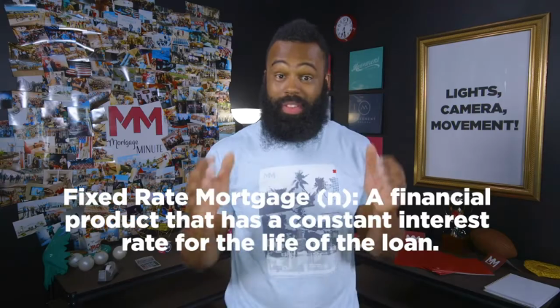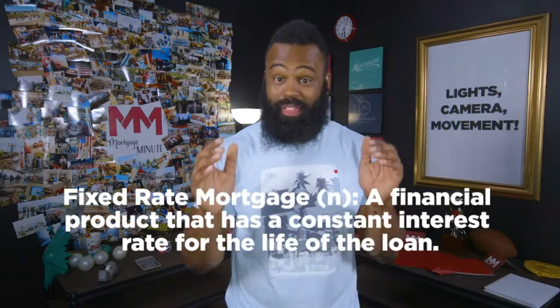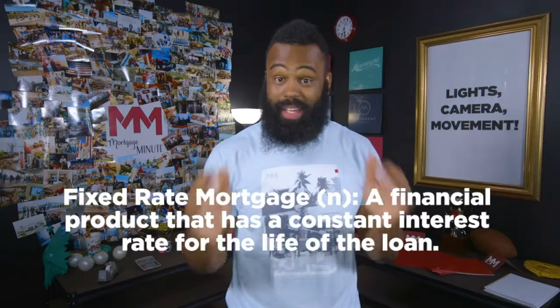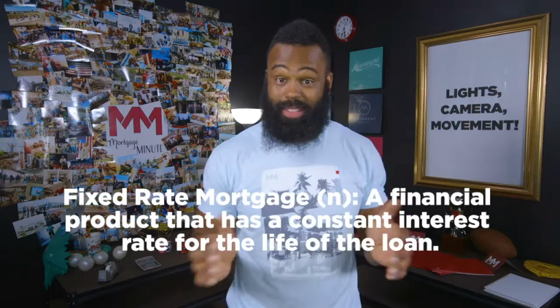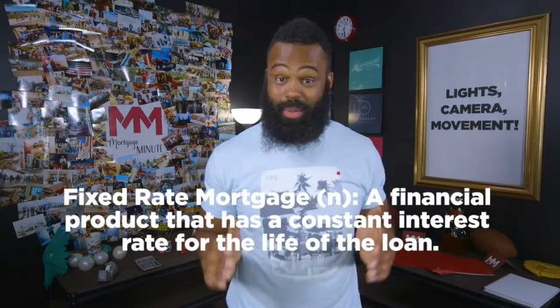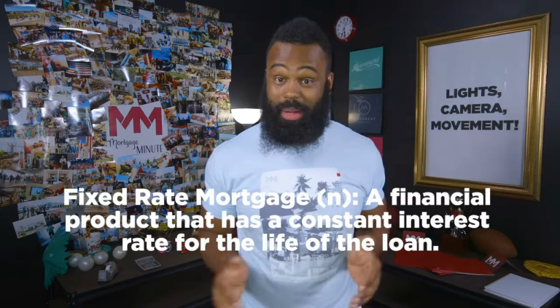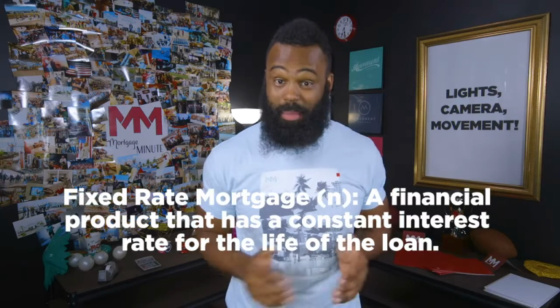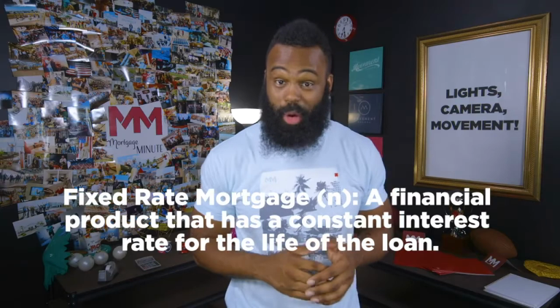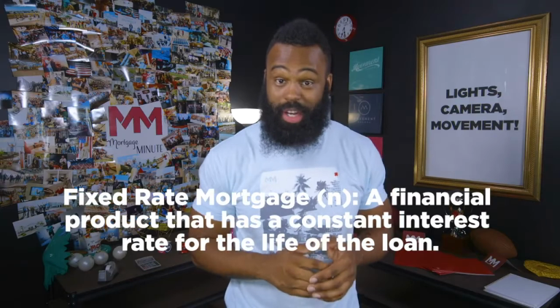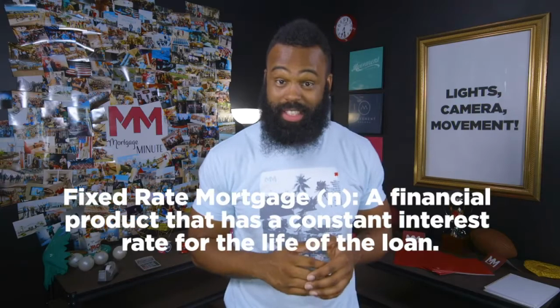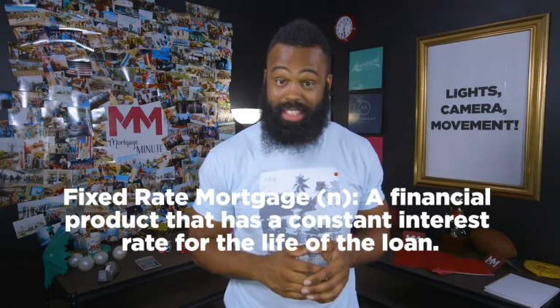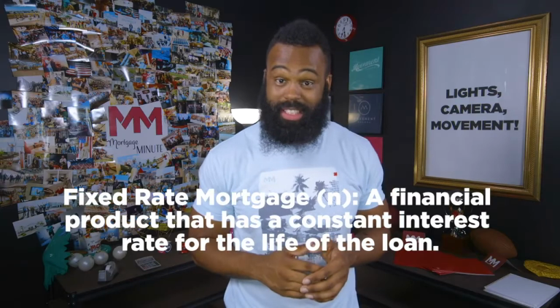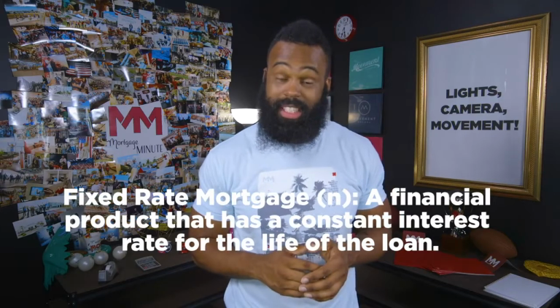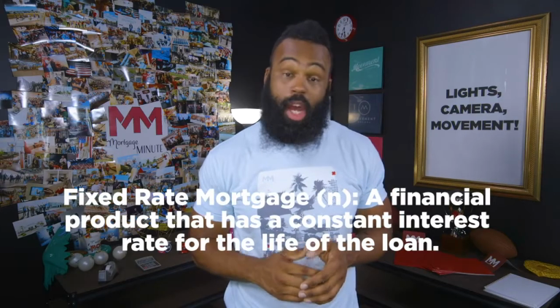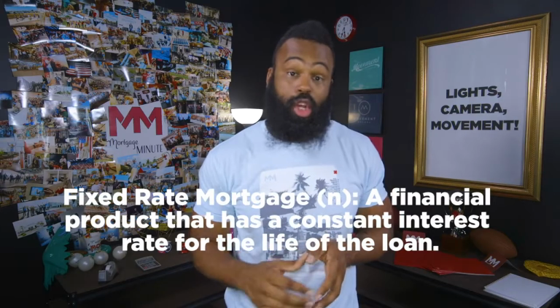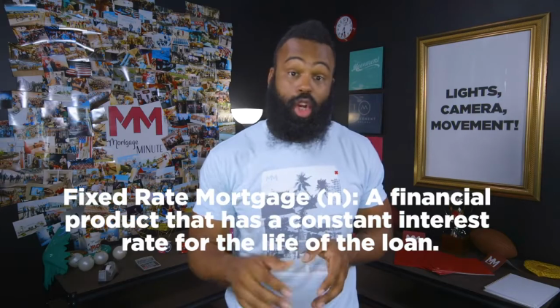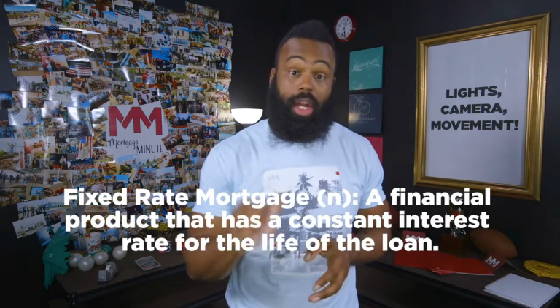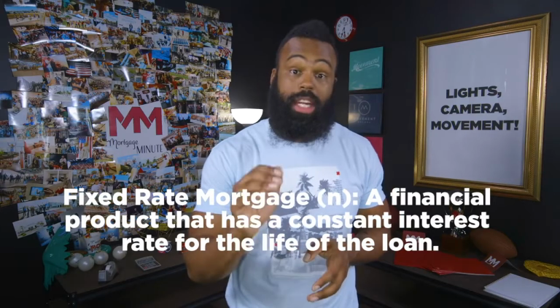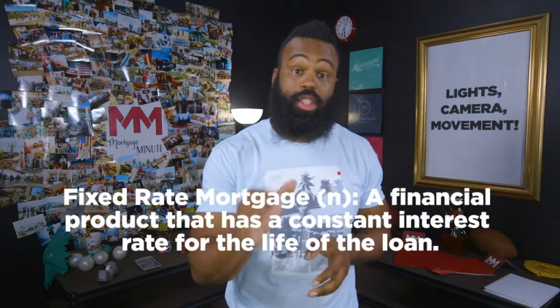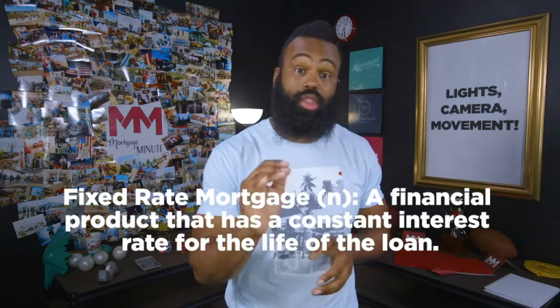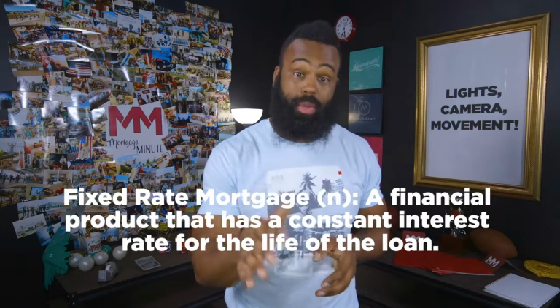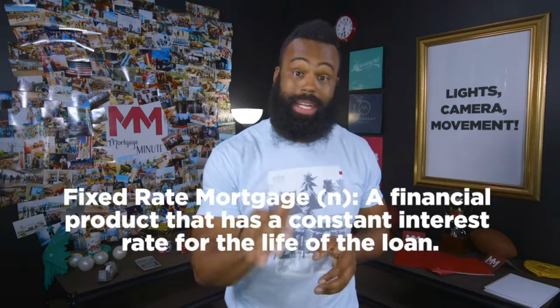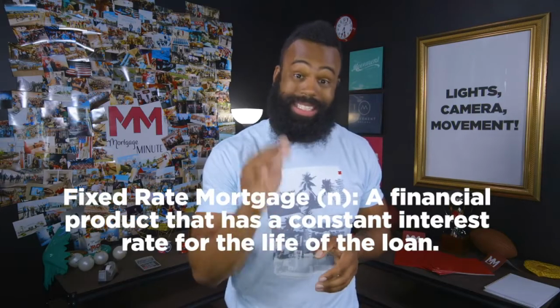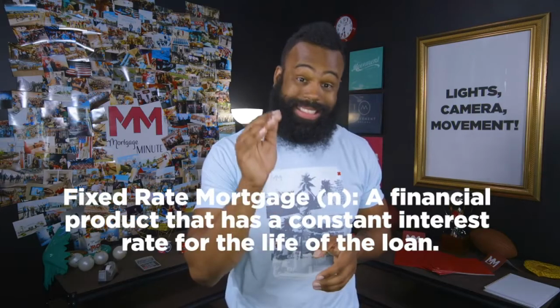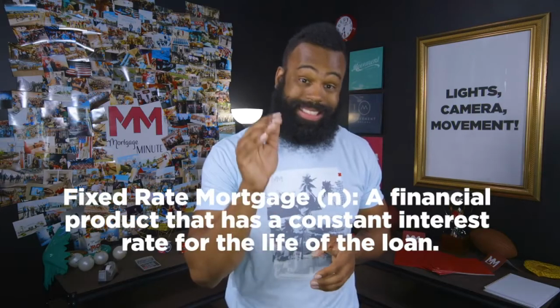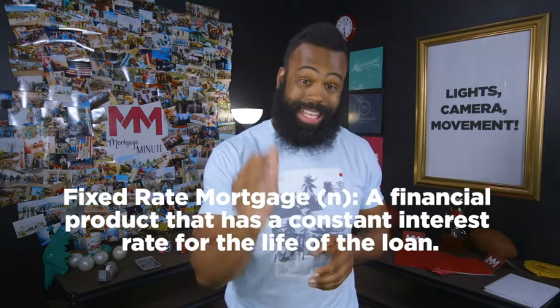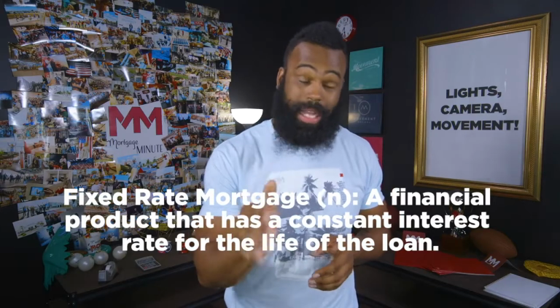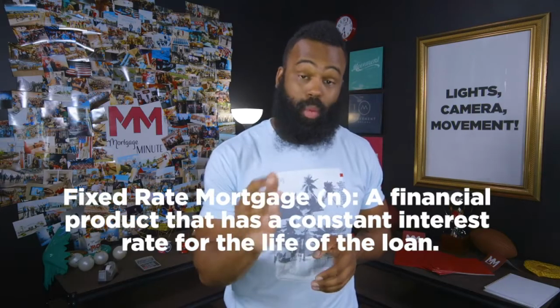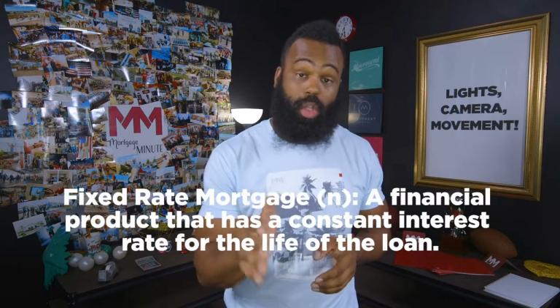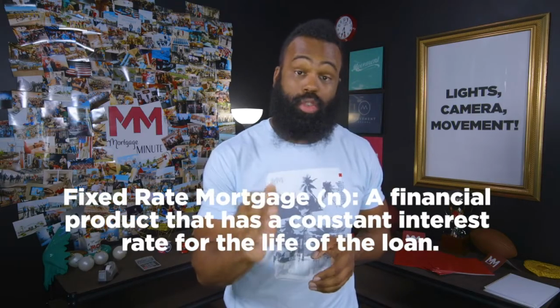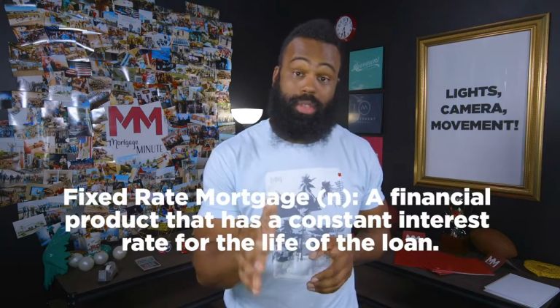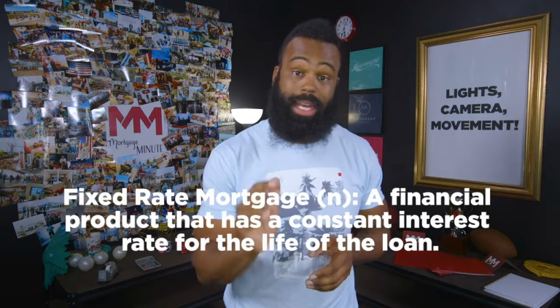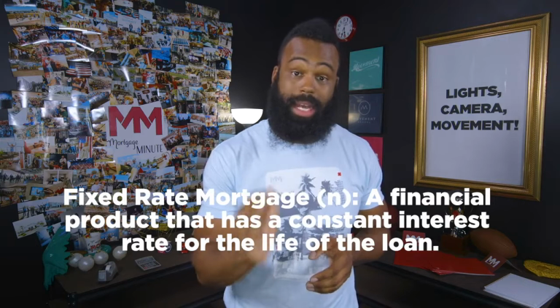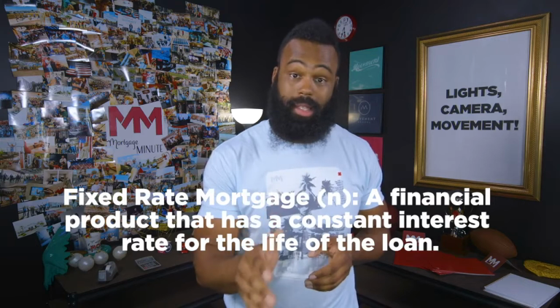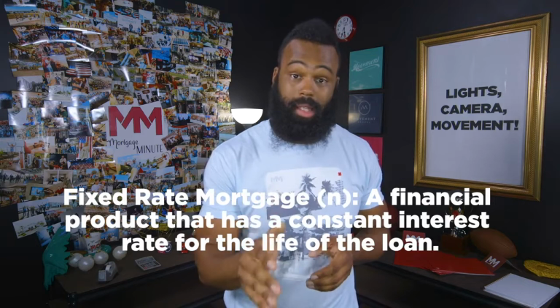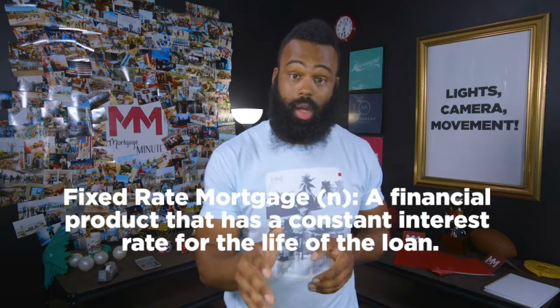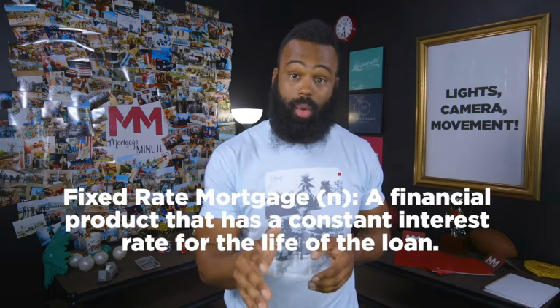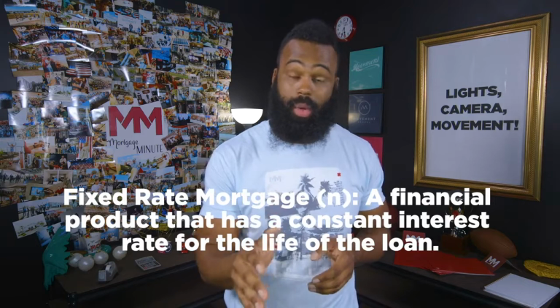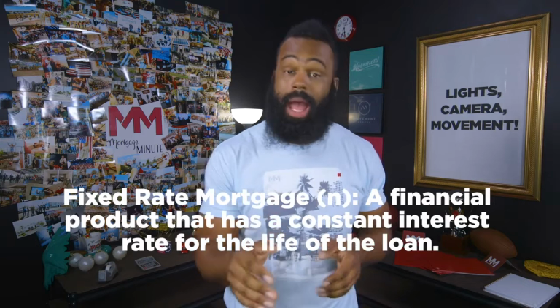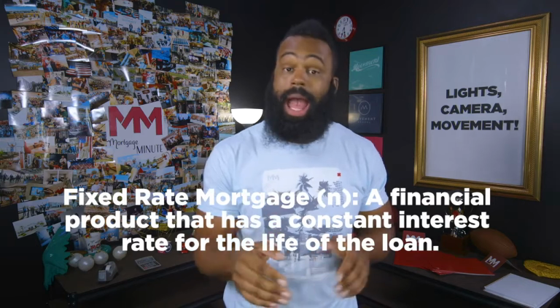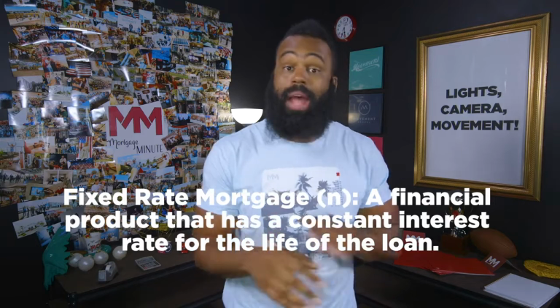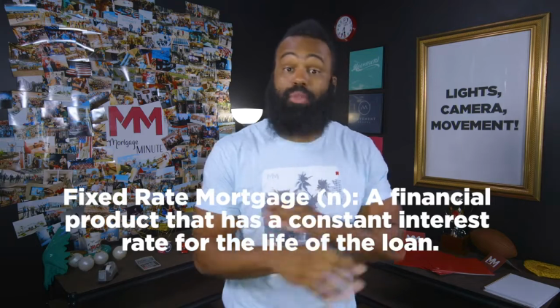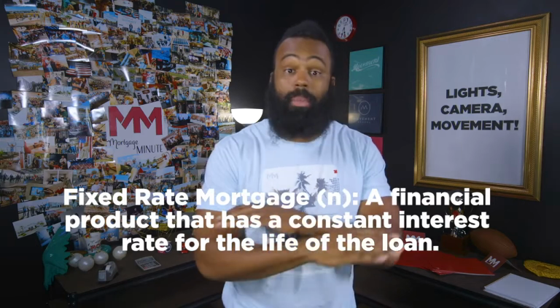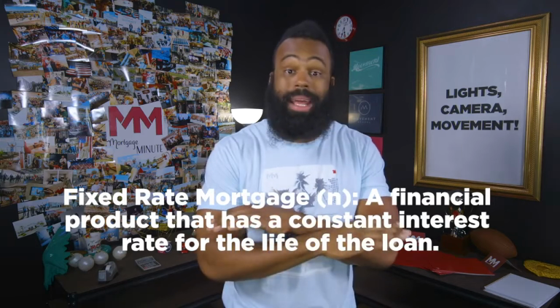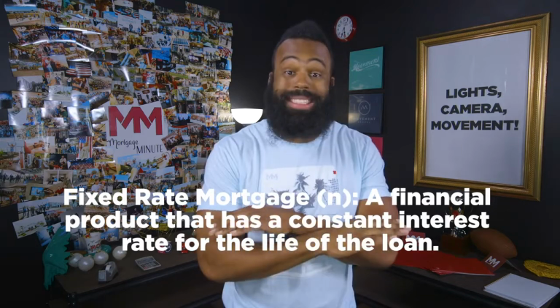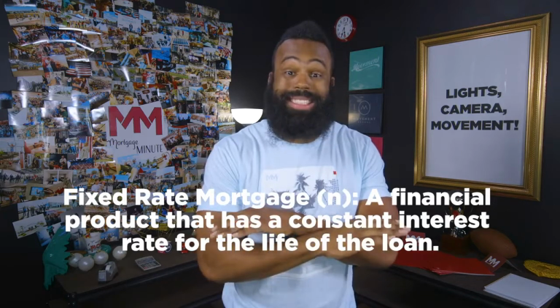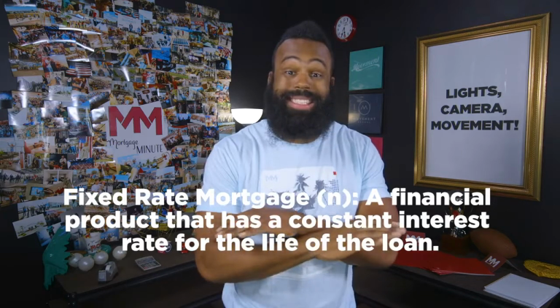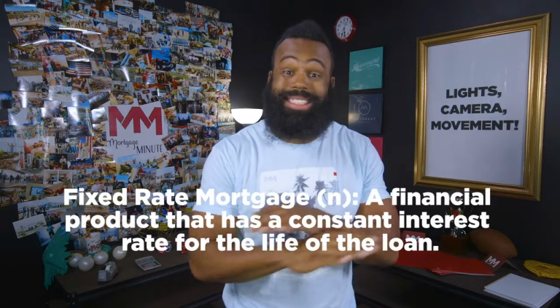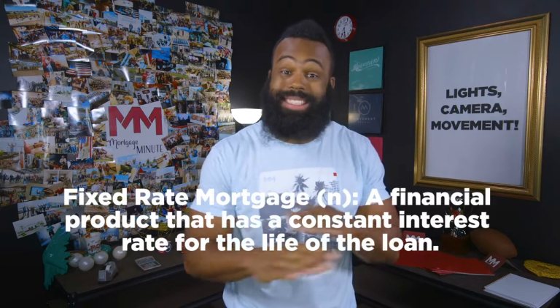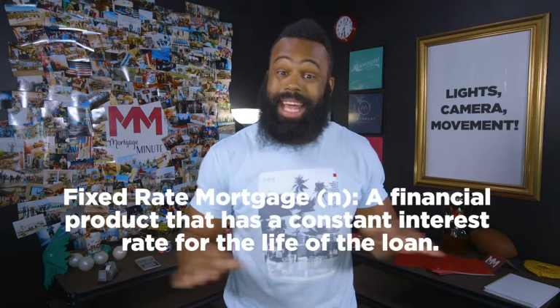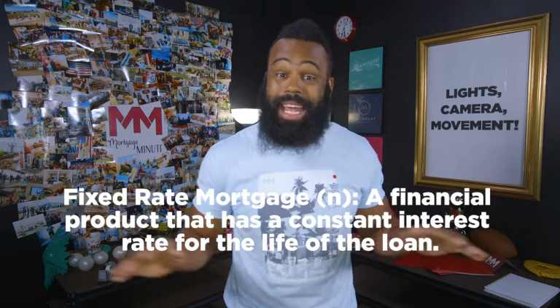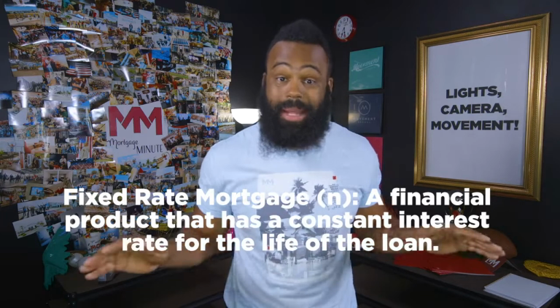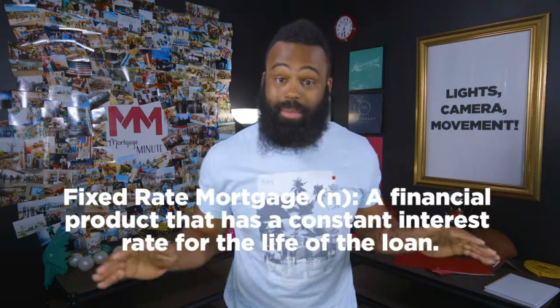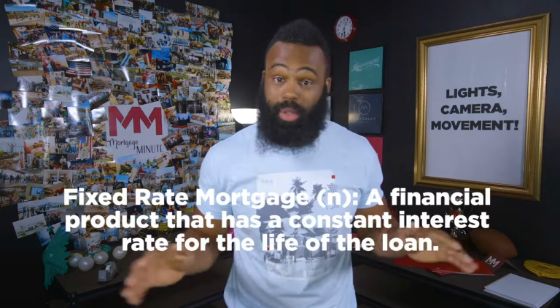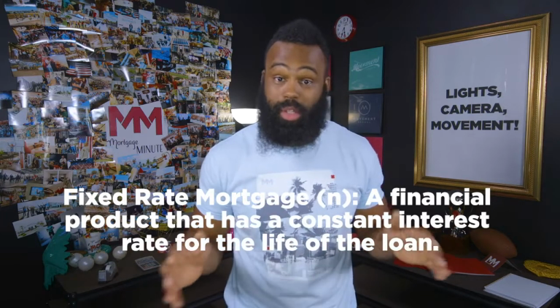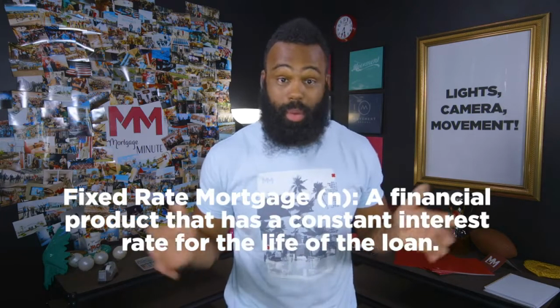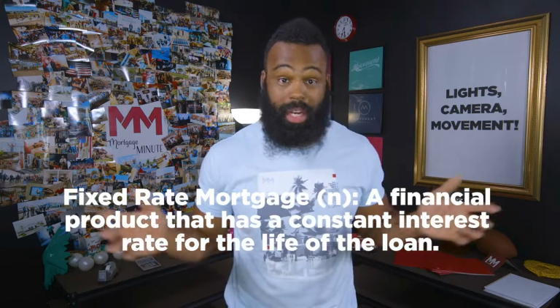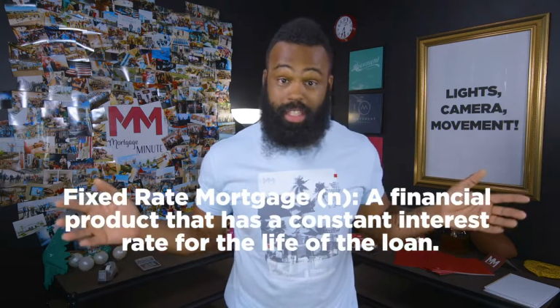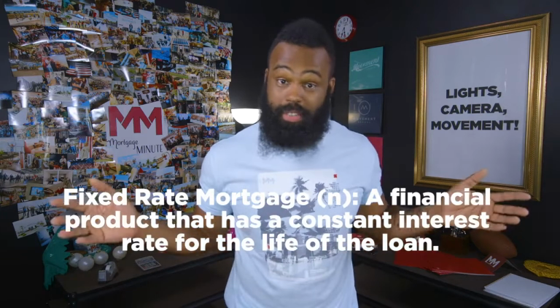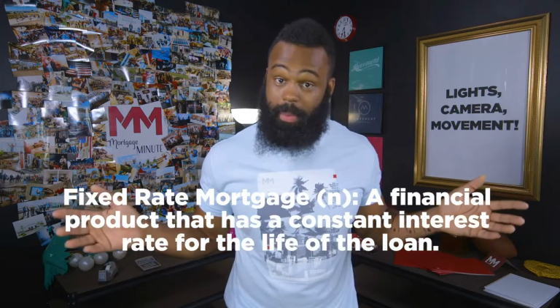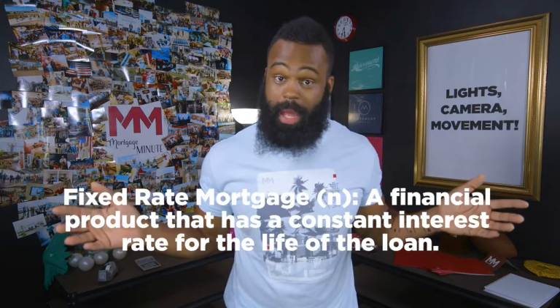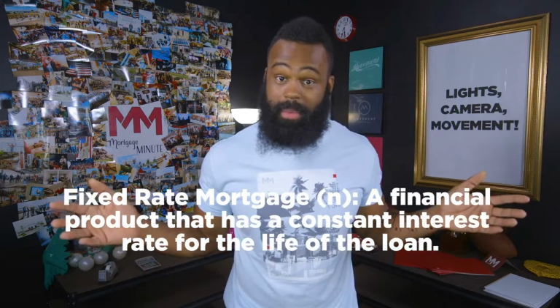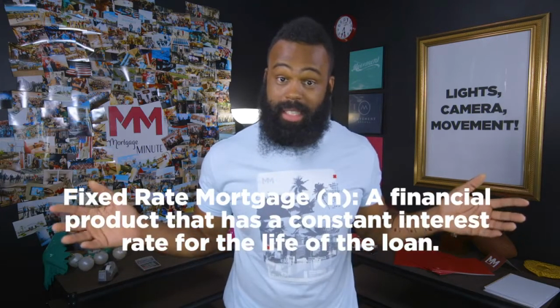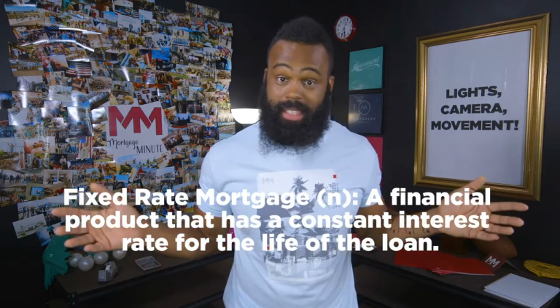With fixed-rate mortgages, your interest rate is set once you take out the loan and remains the same through the duration of your payments.